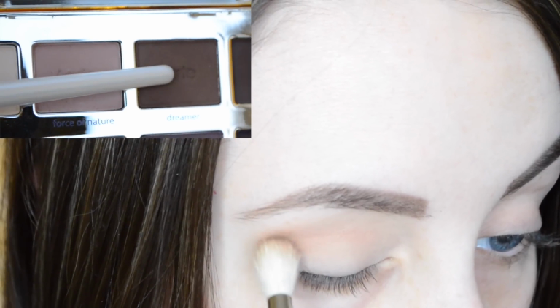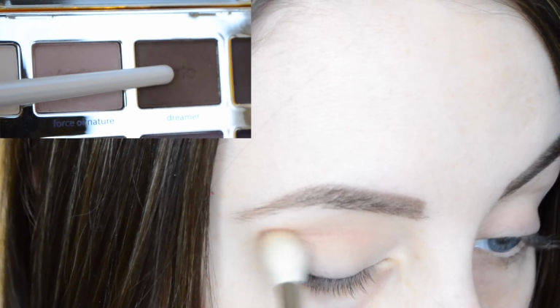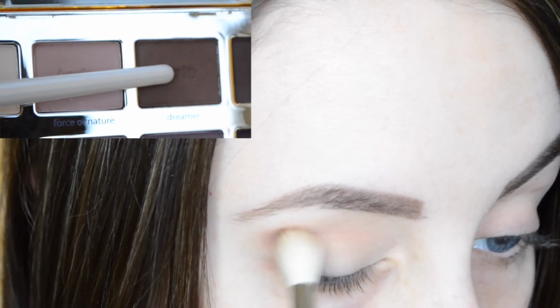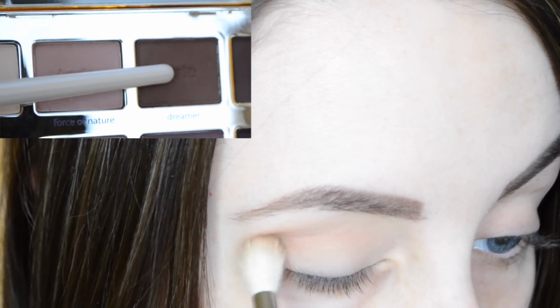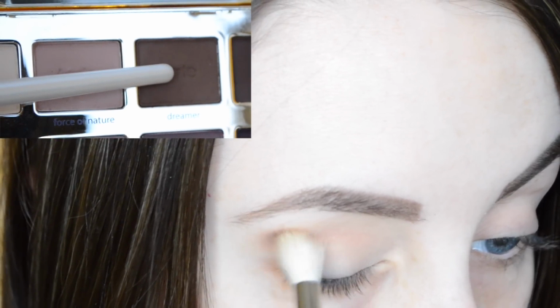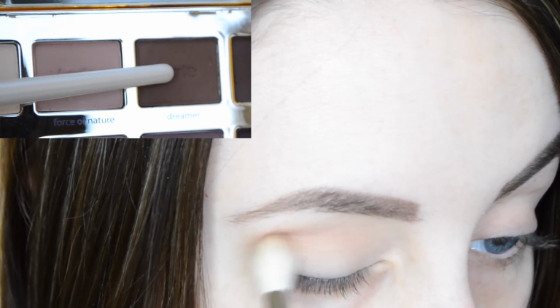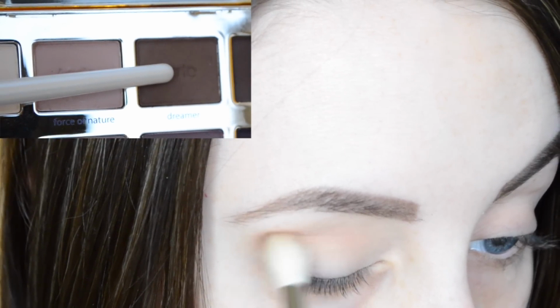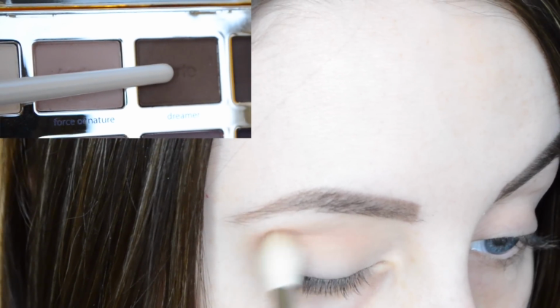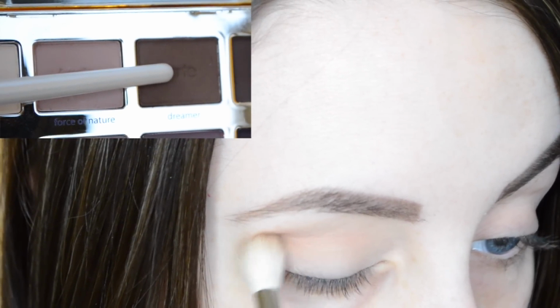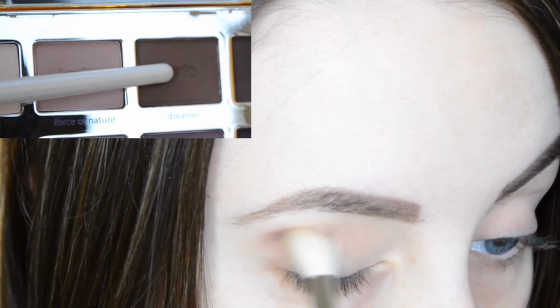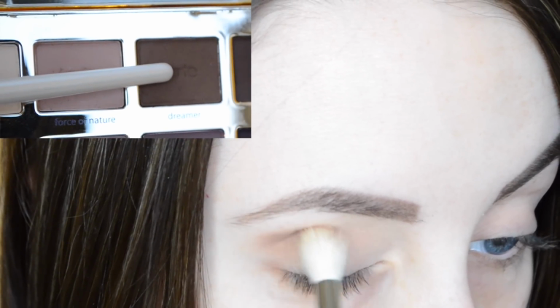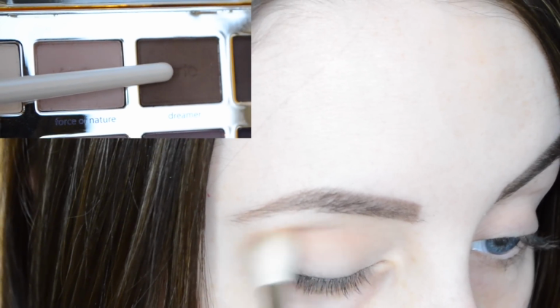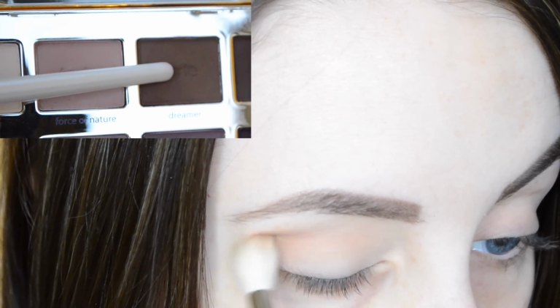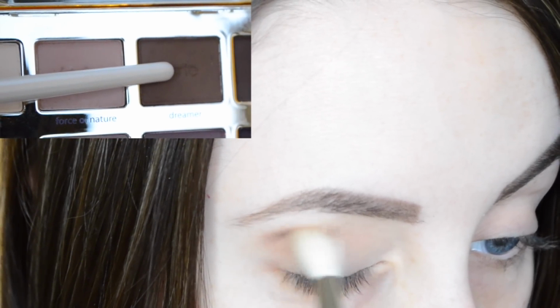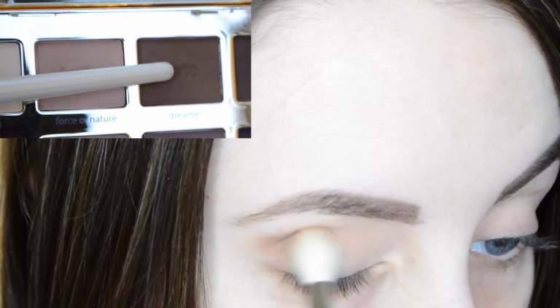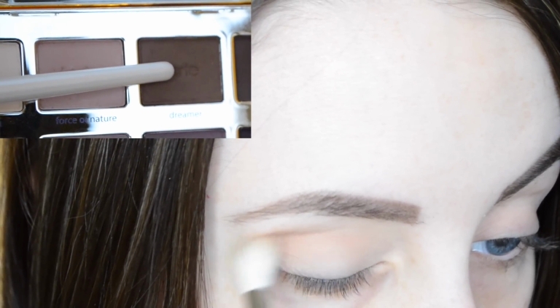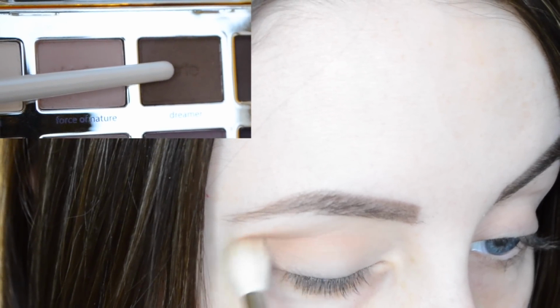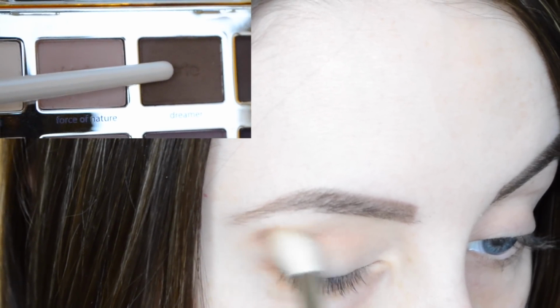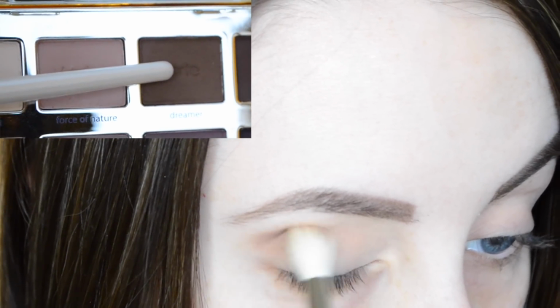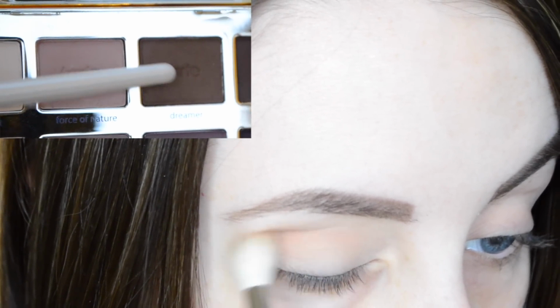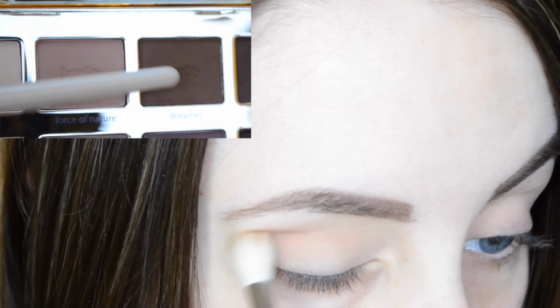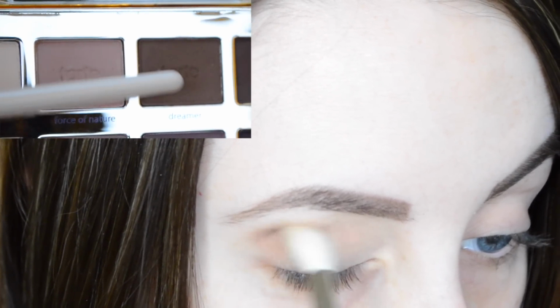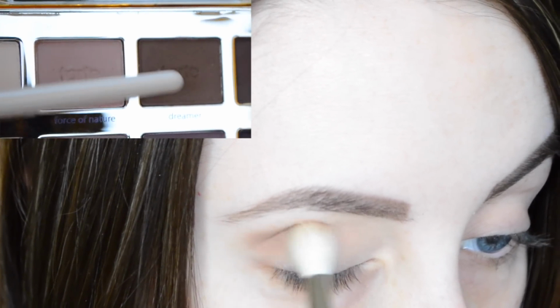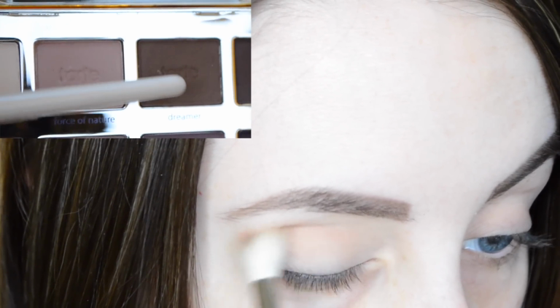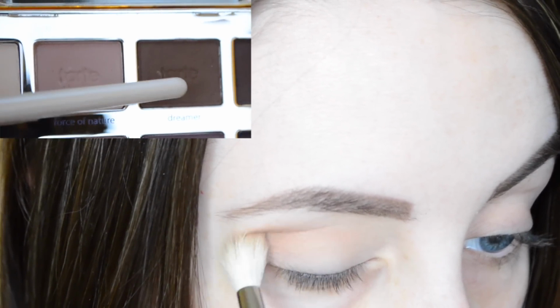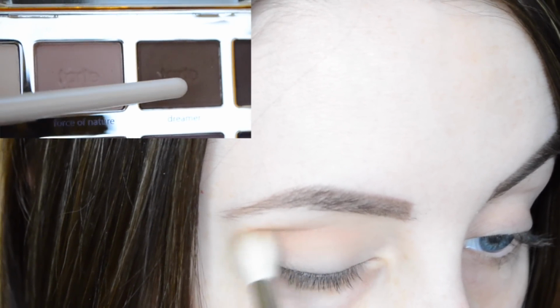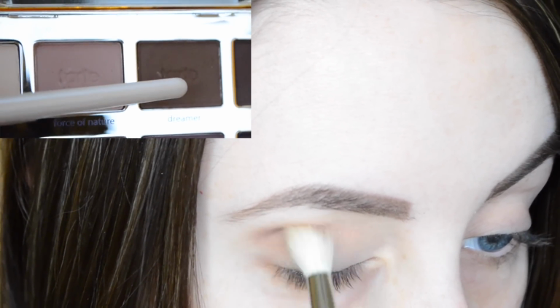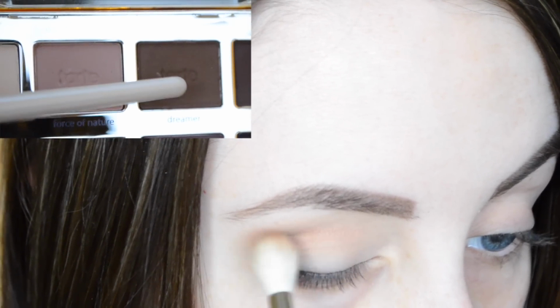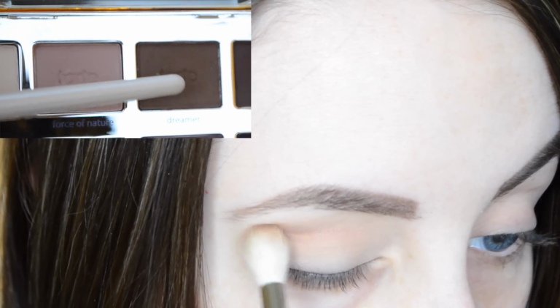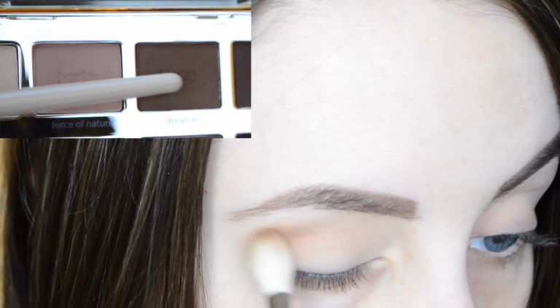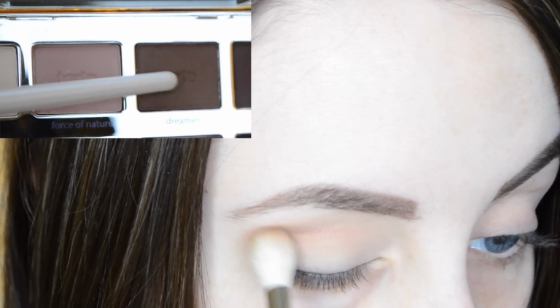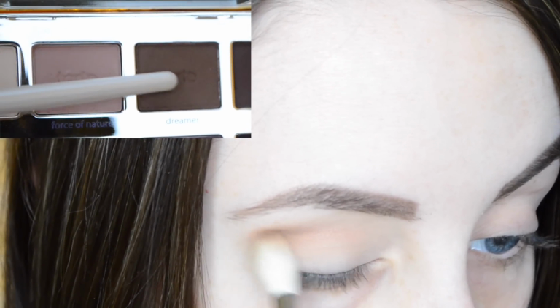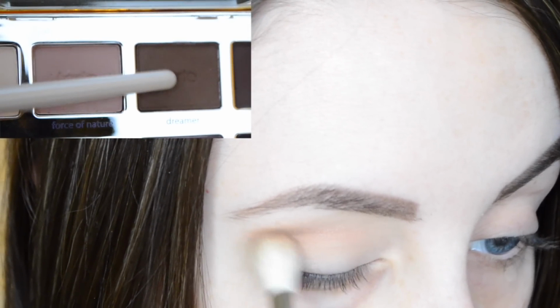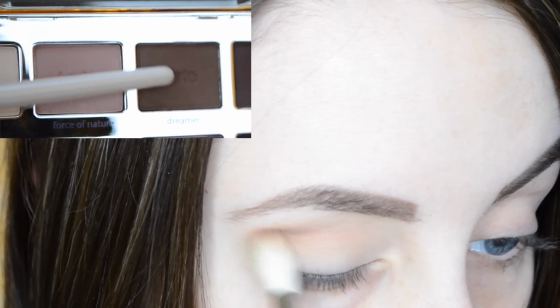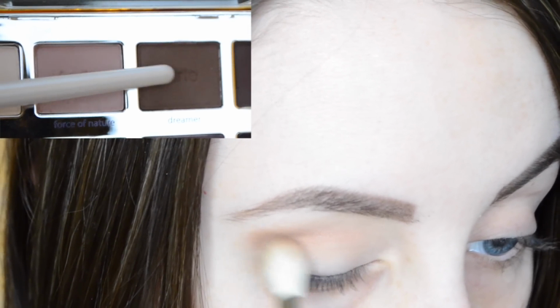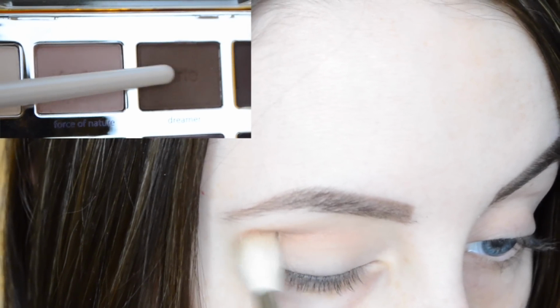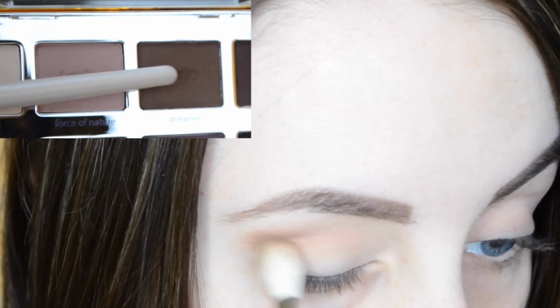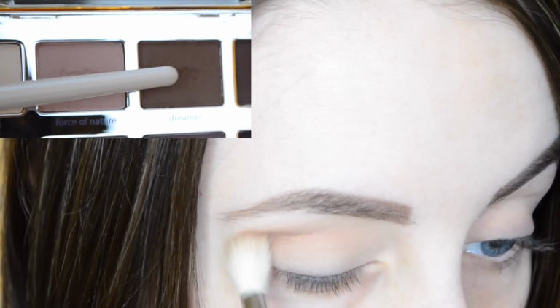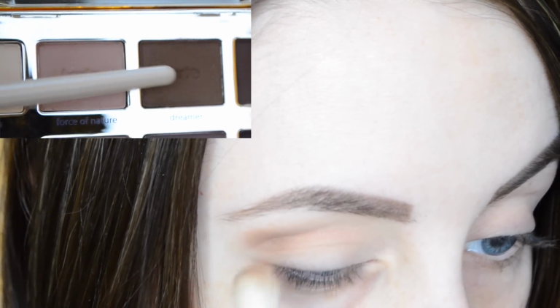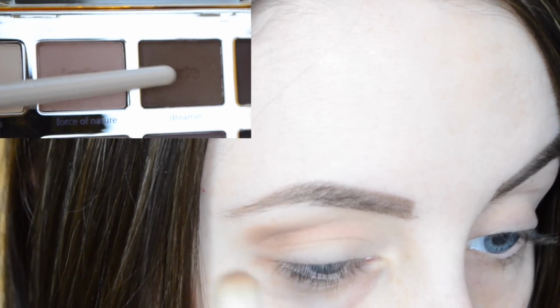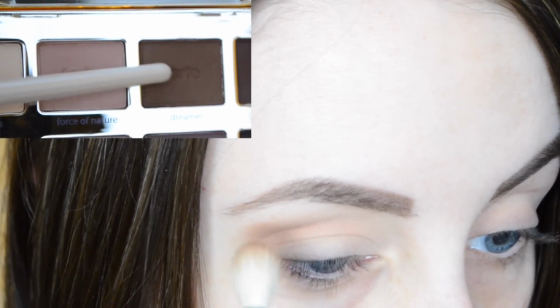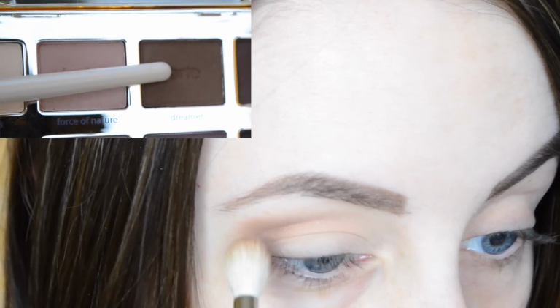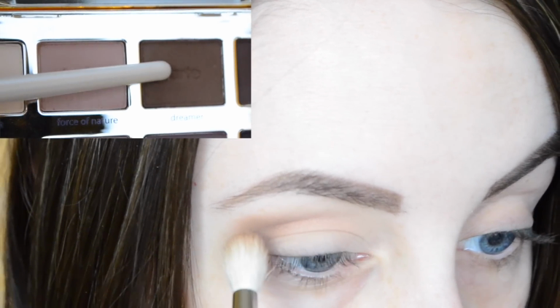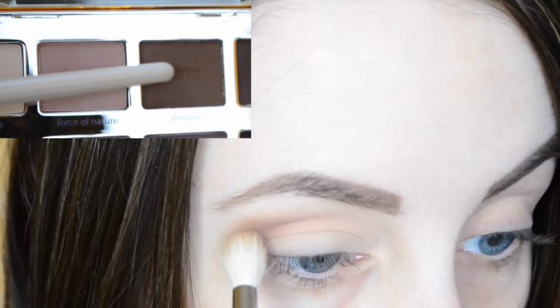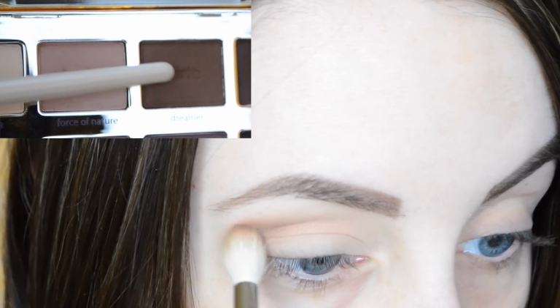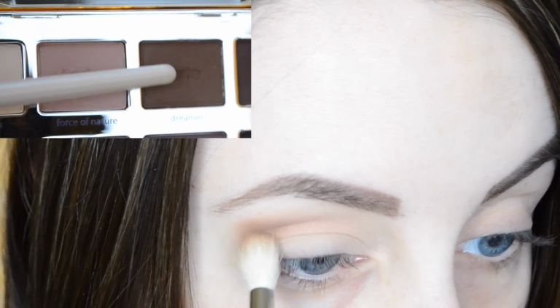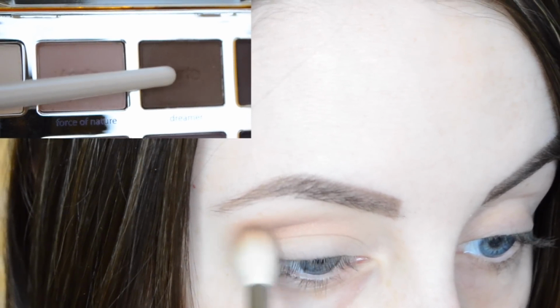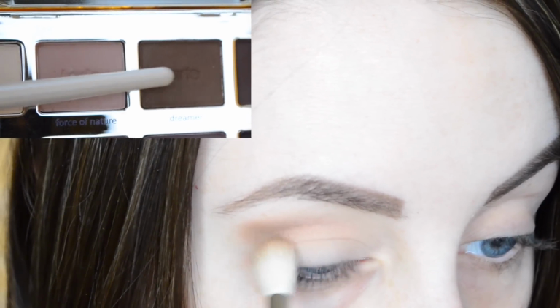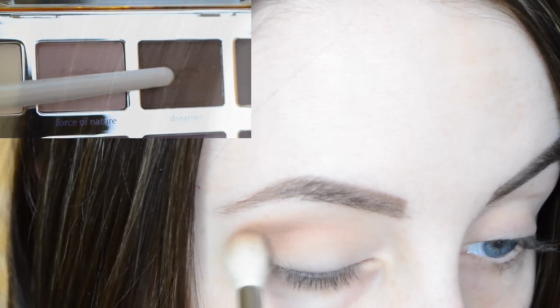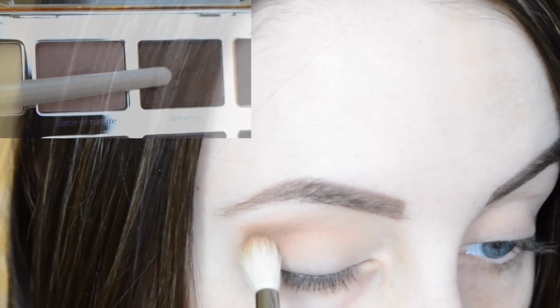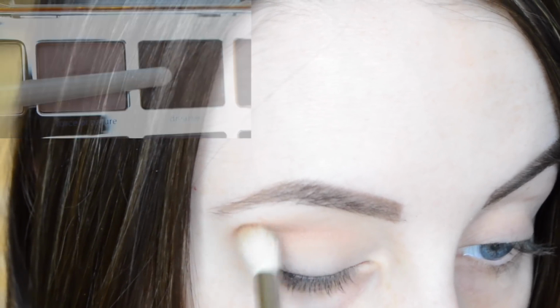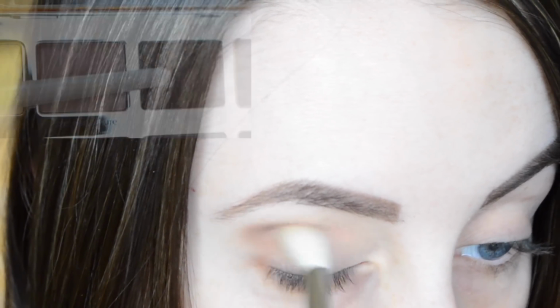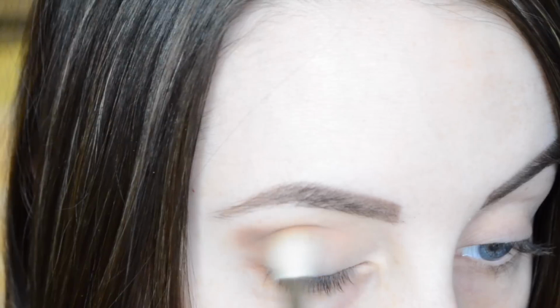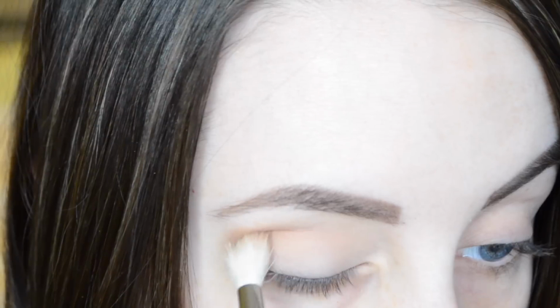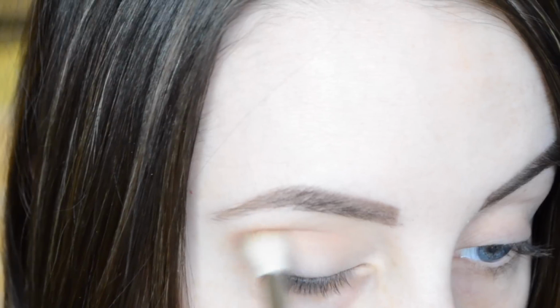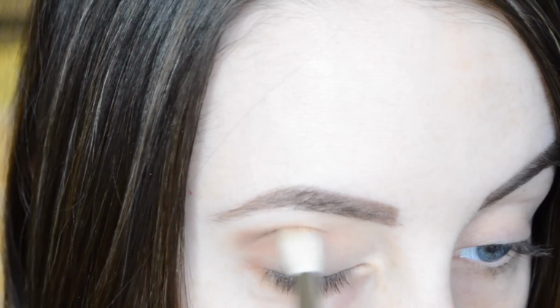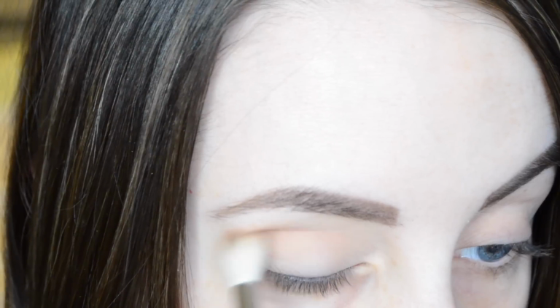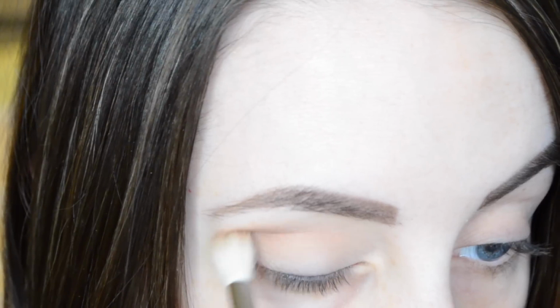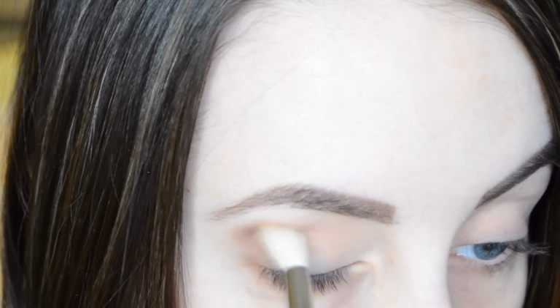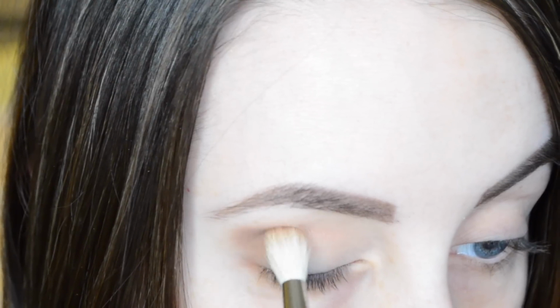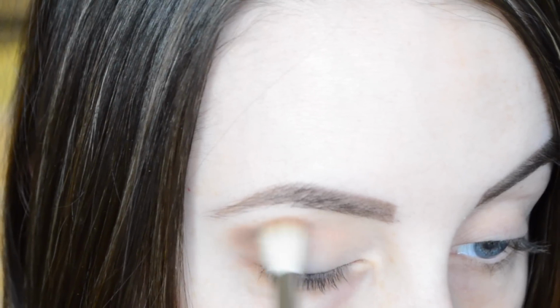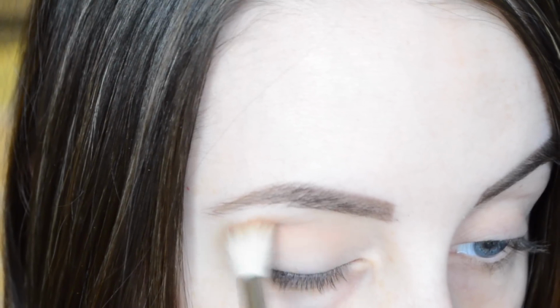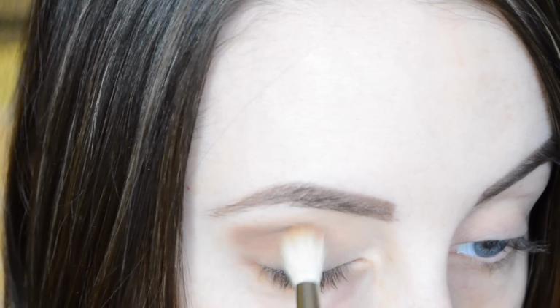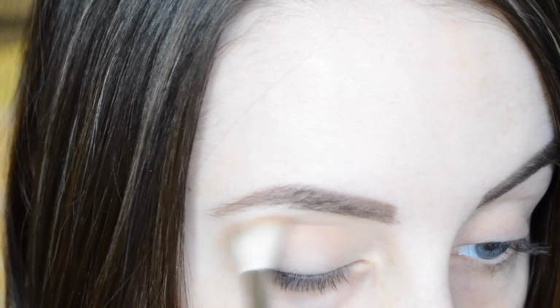Next we're taking the color 'Dreamer' and this is going also in the crease, but just in the outer third.